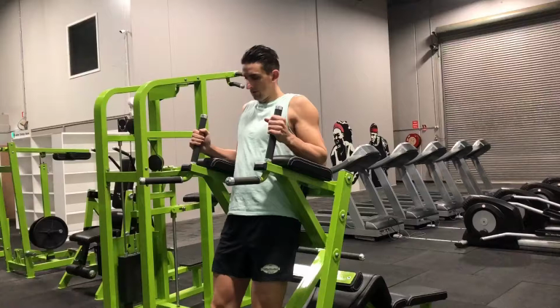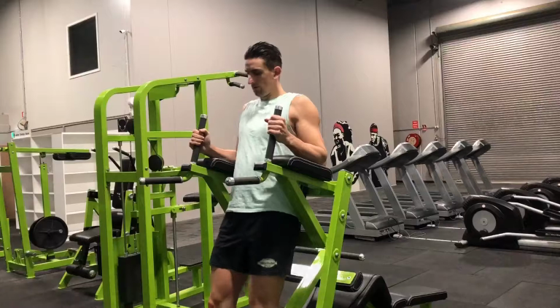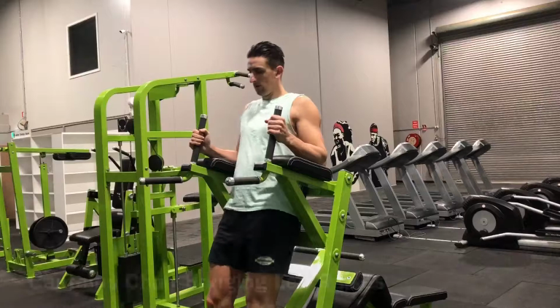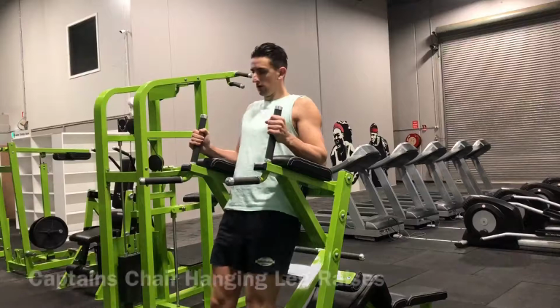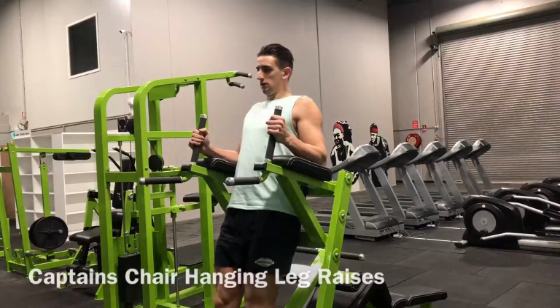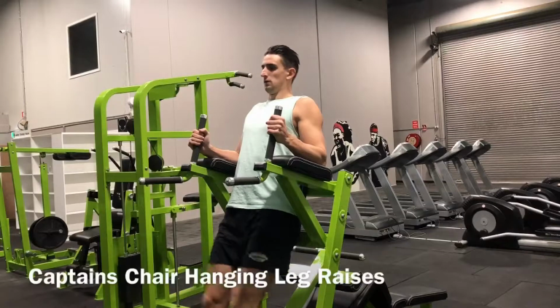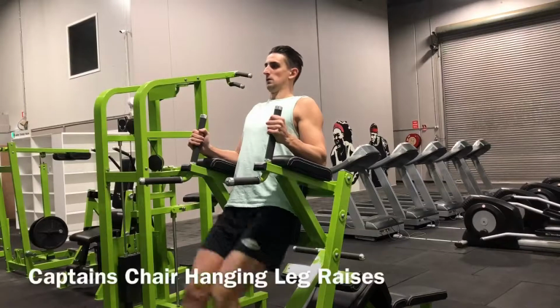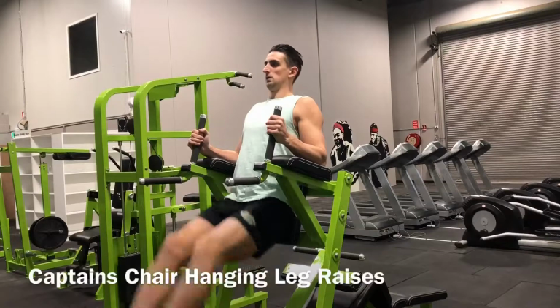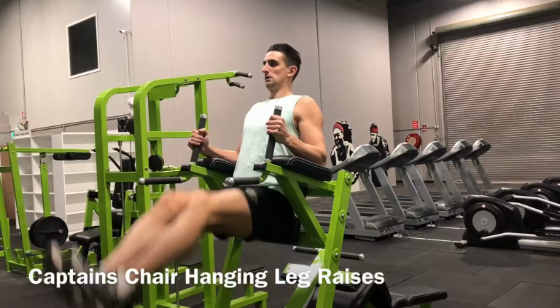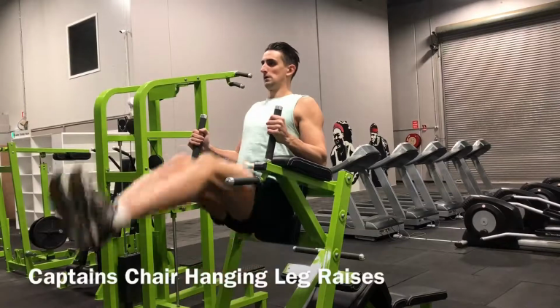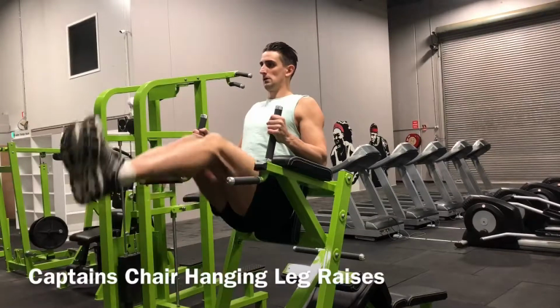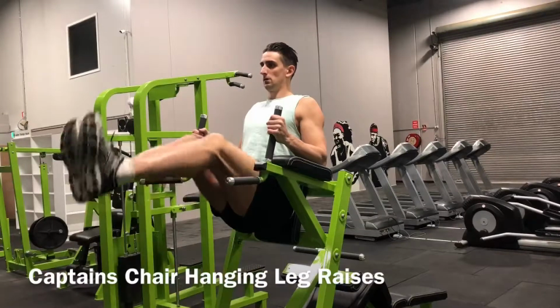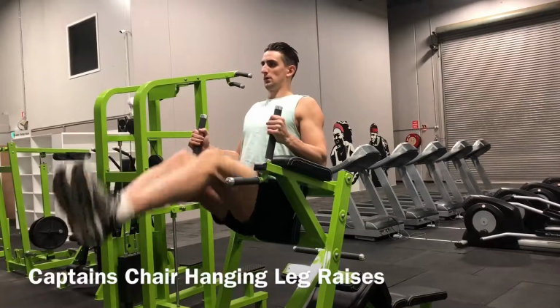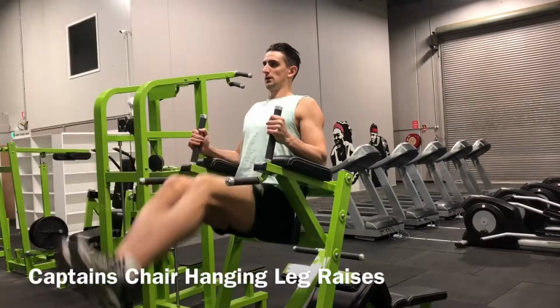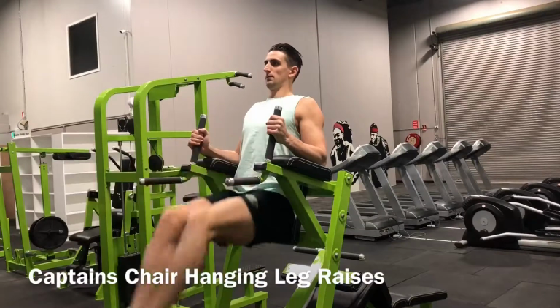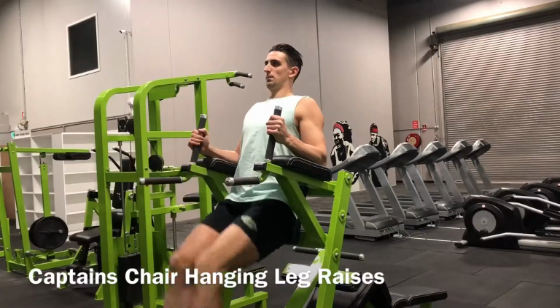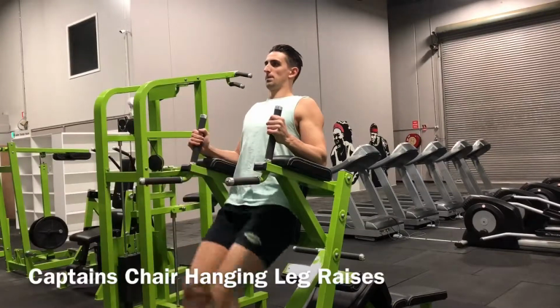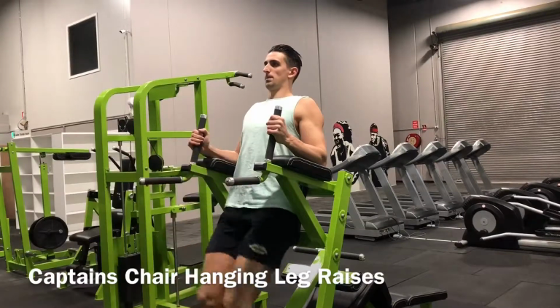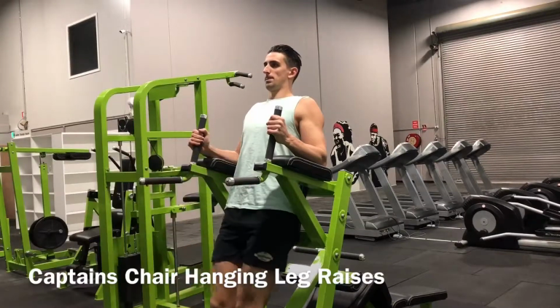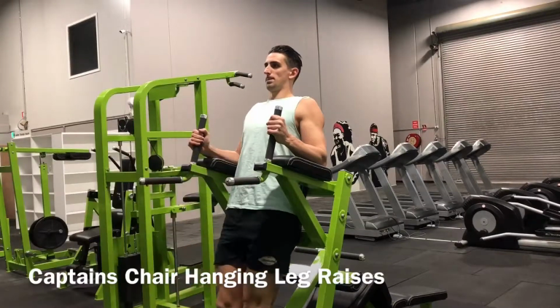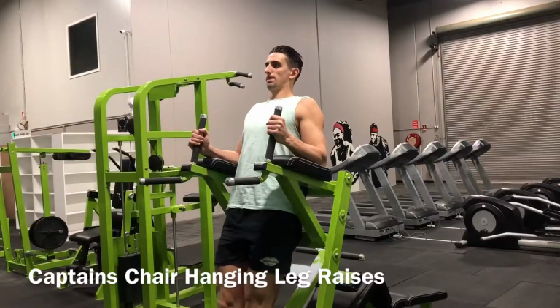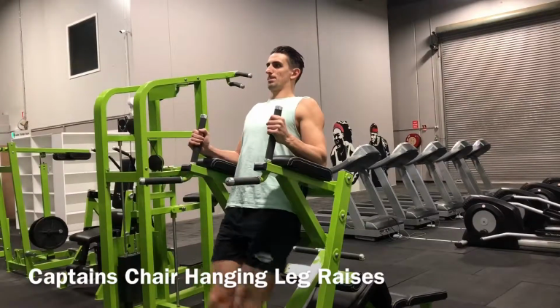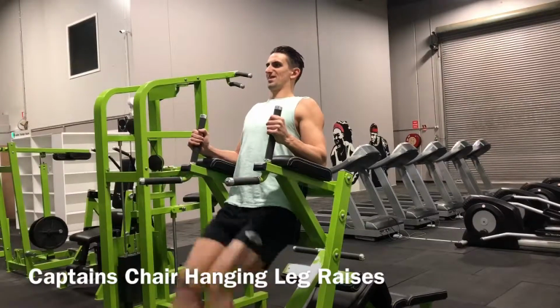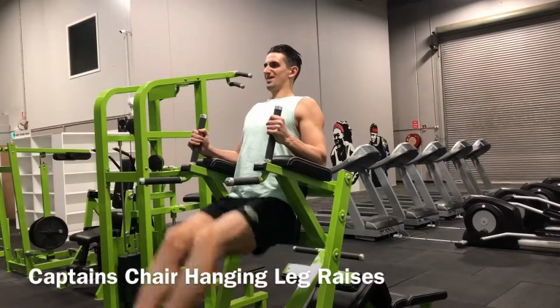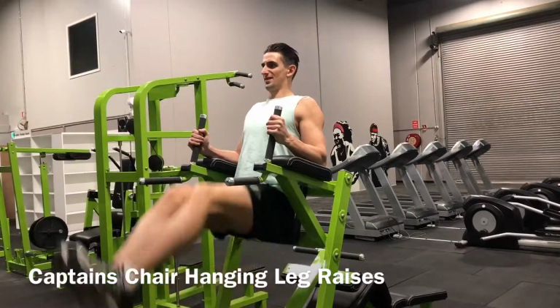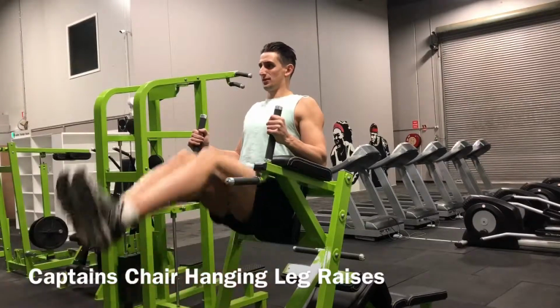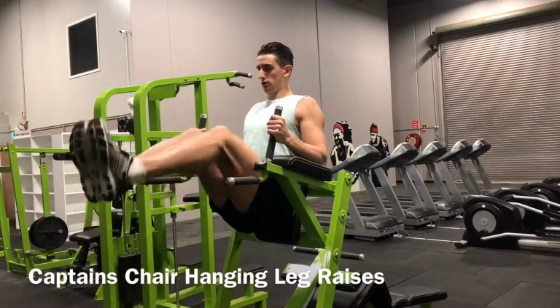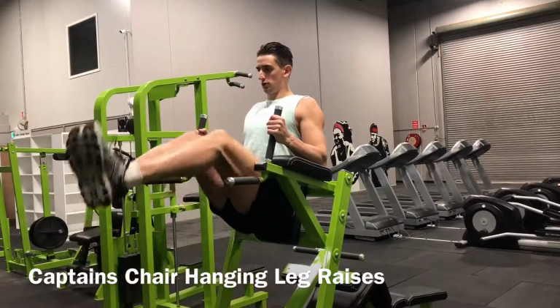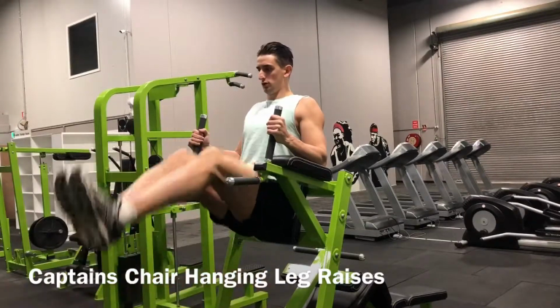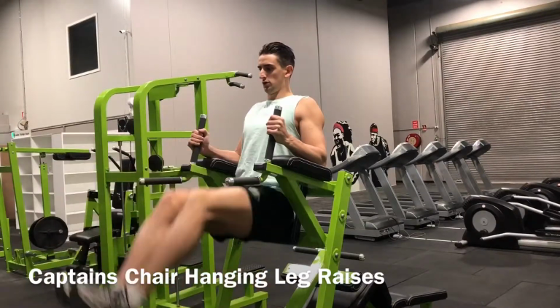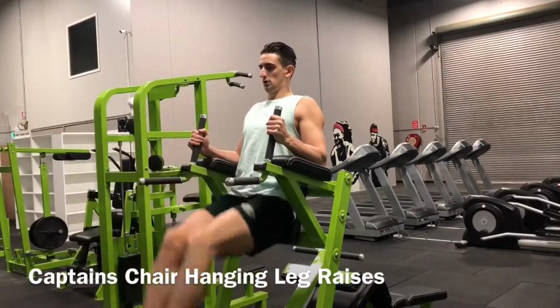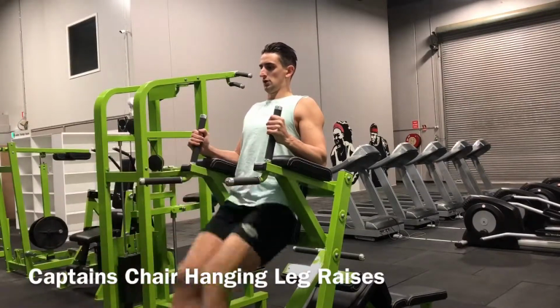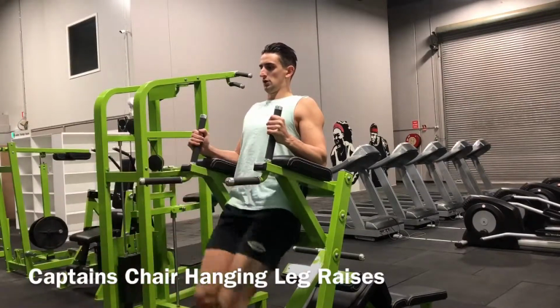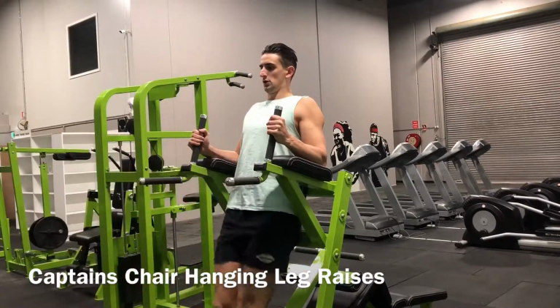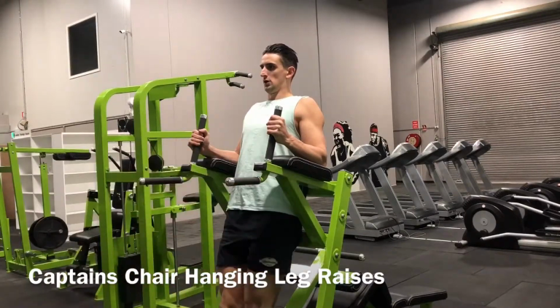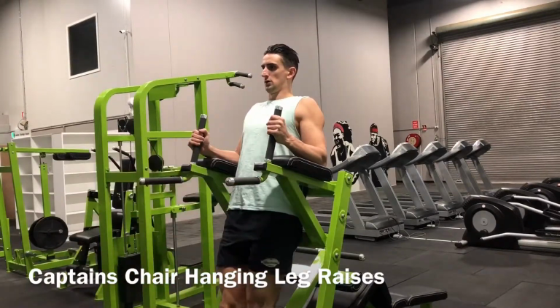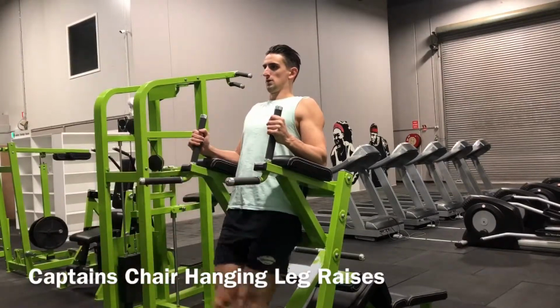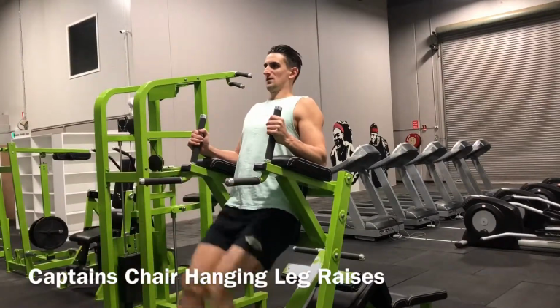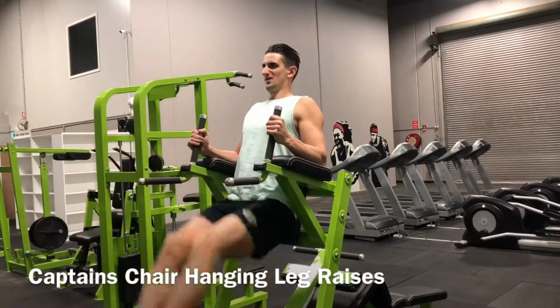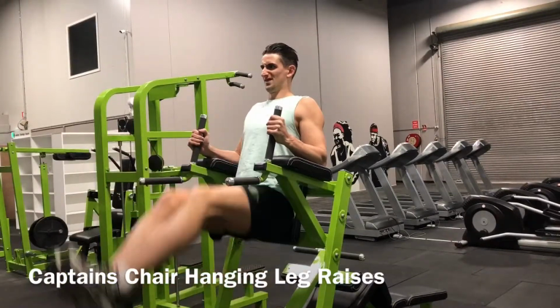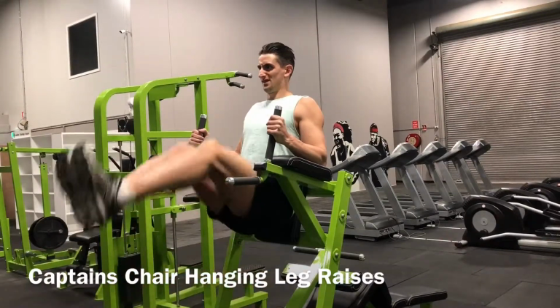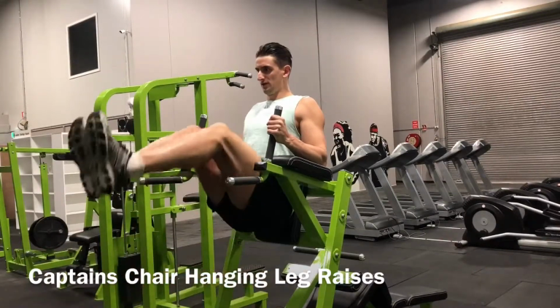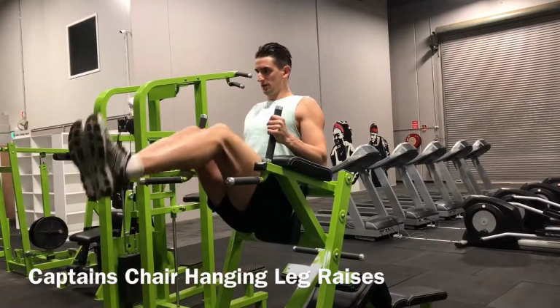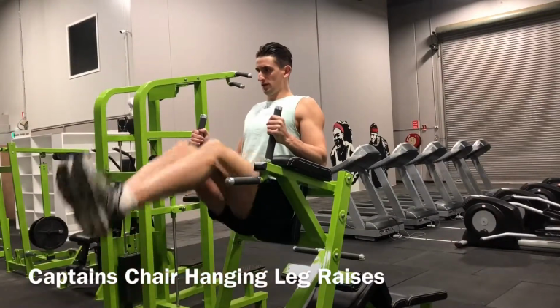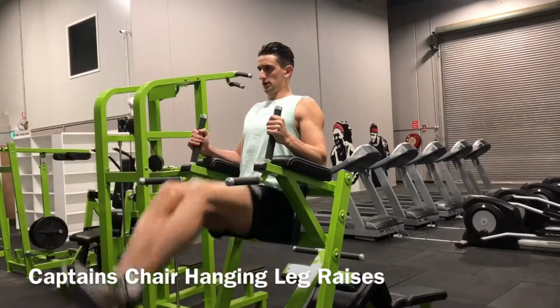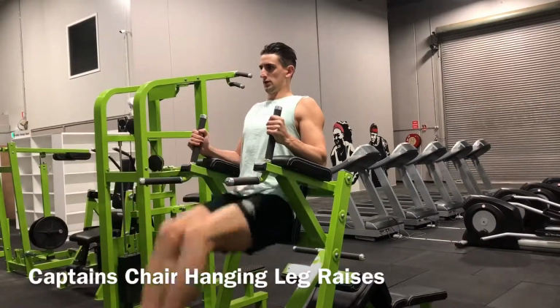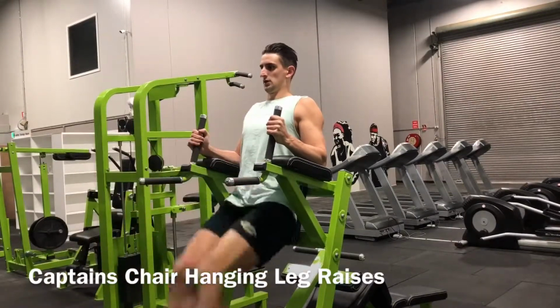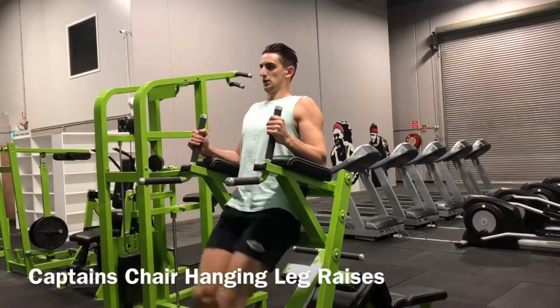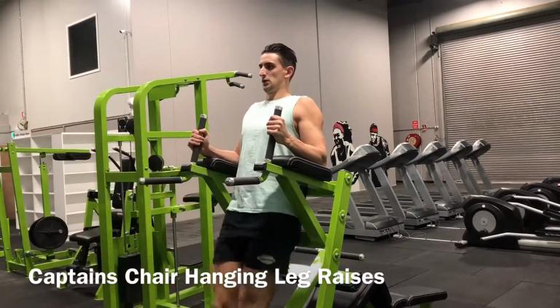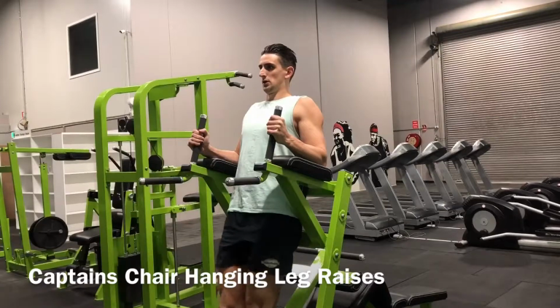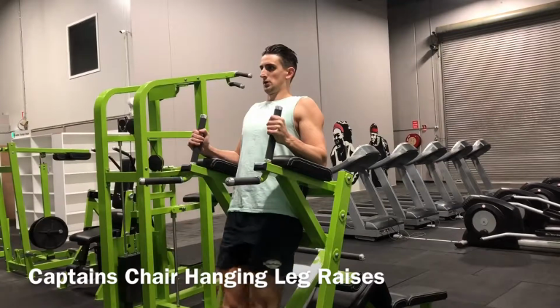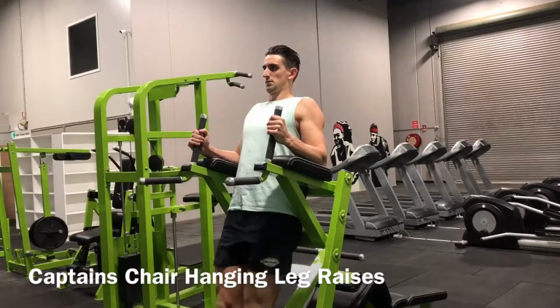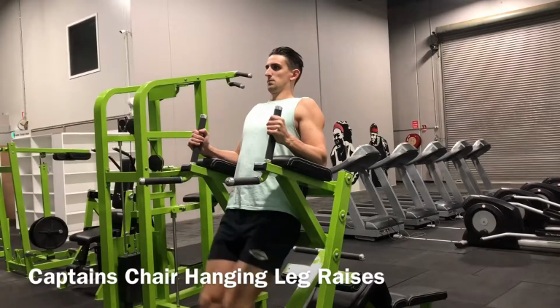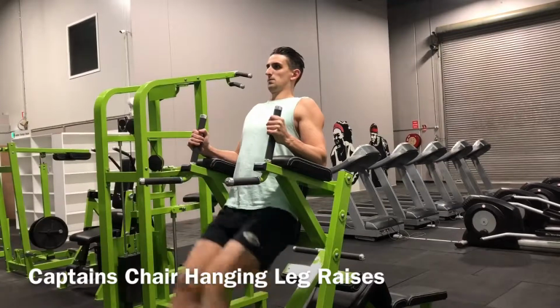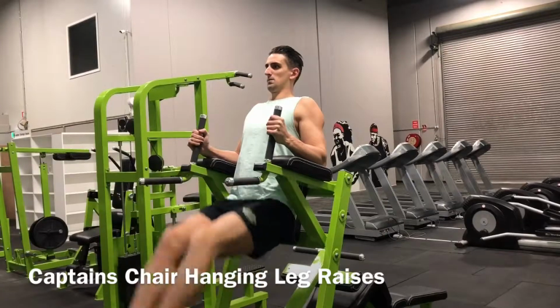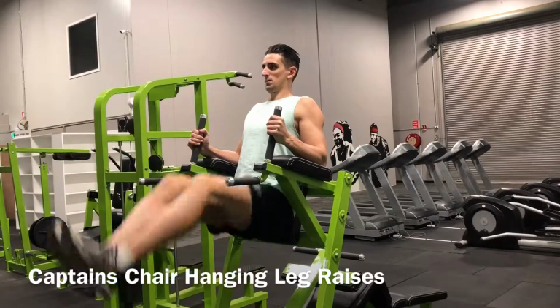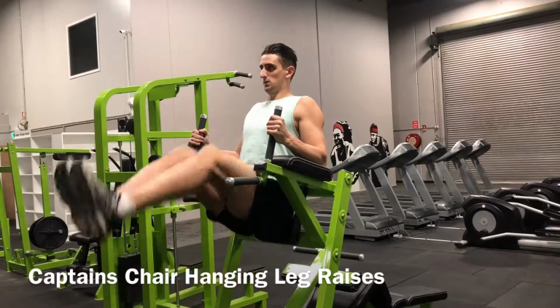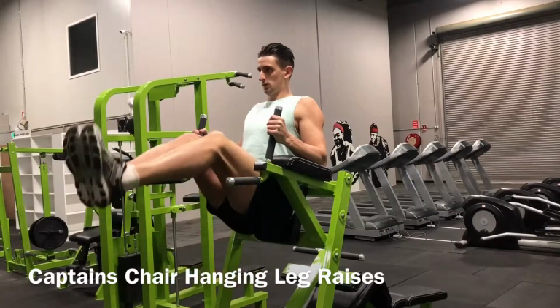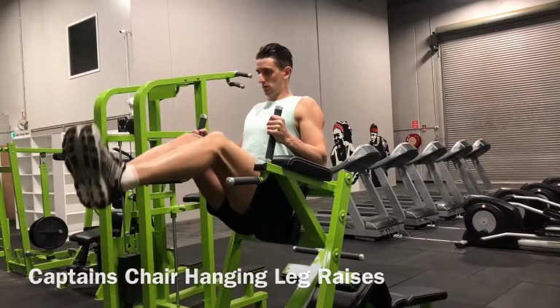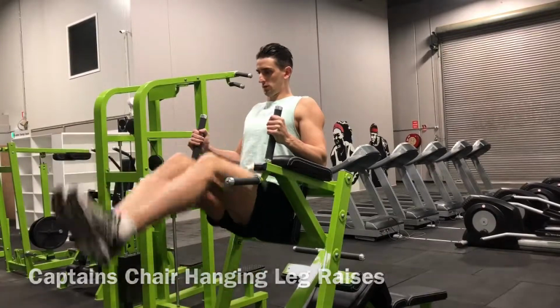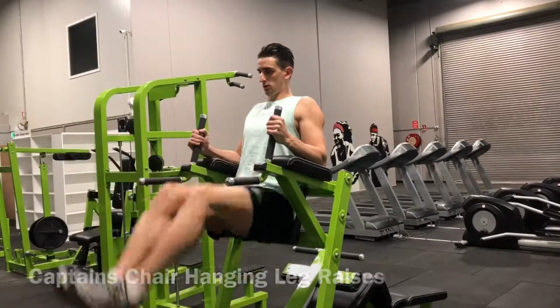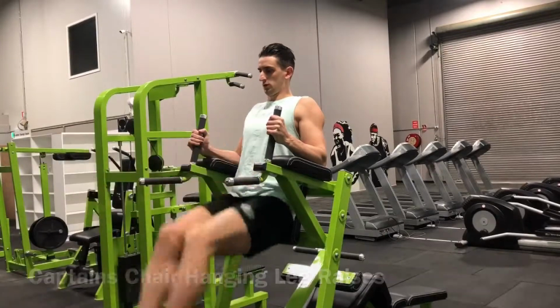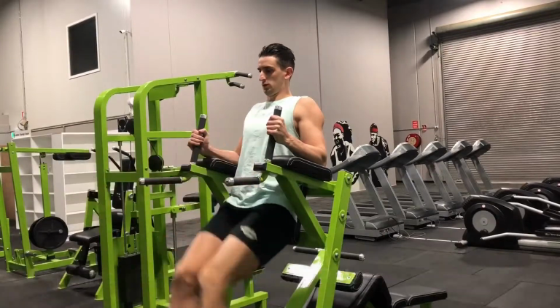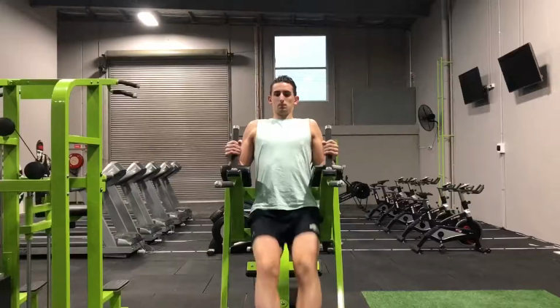In with your back pressed against the backrest, feet on the lower supports and forearms resting on the upper supports with your hands gripping the handles.